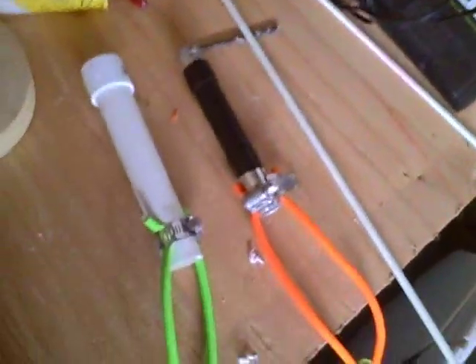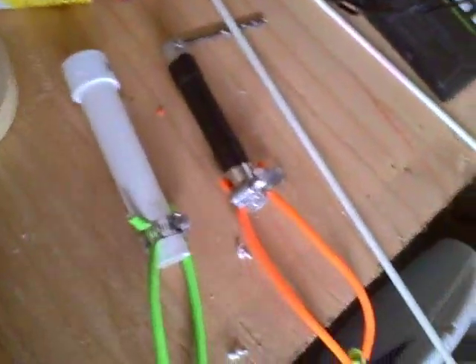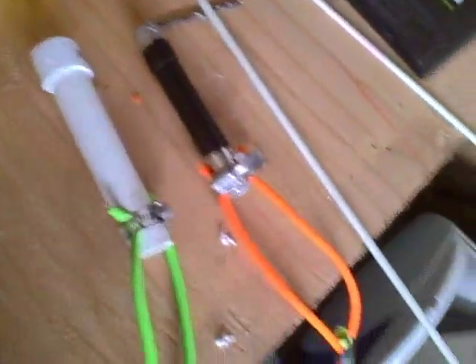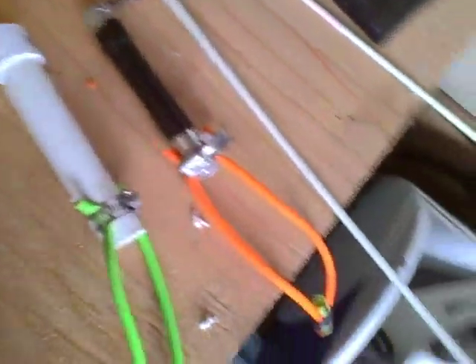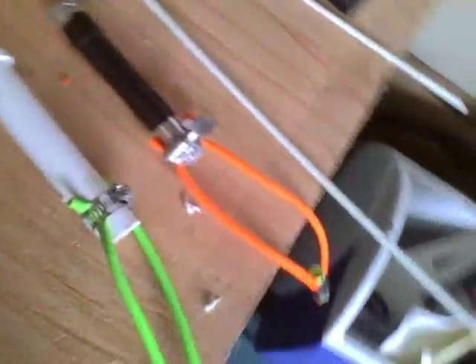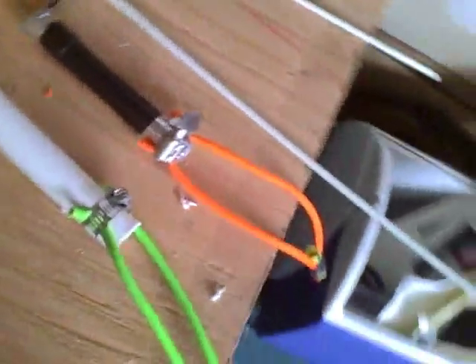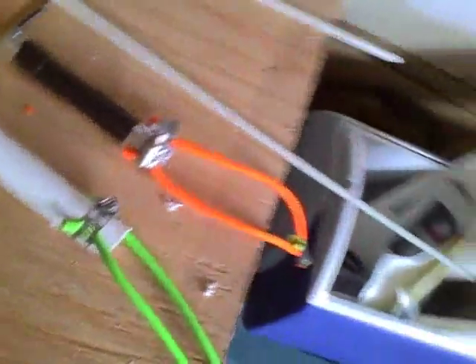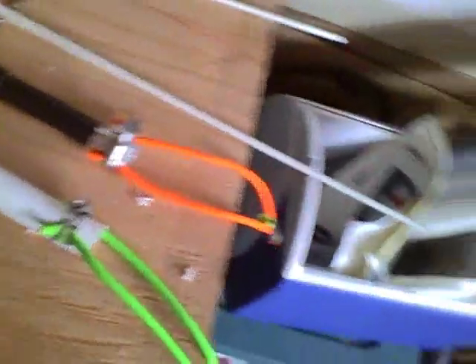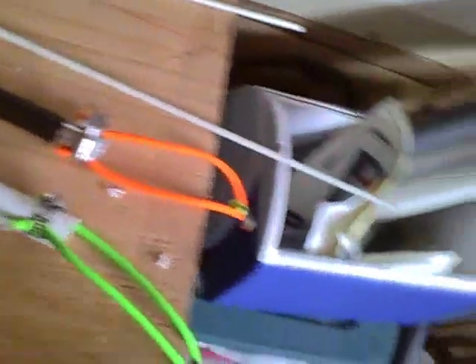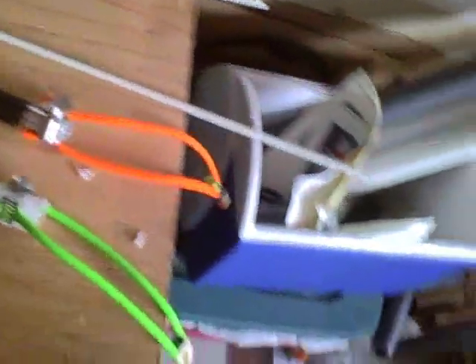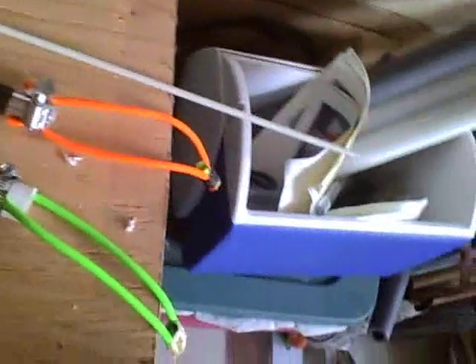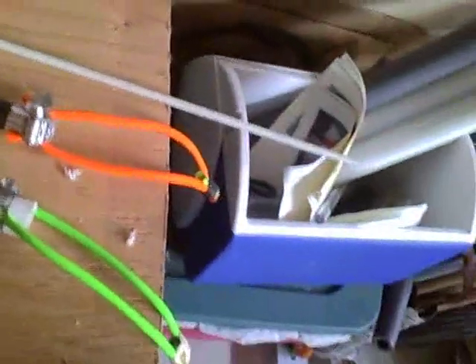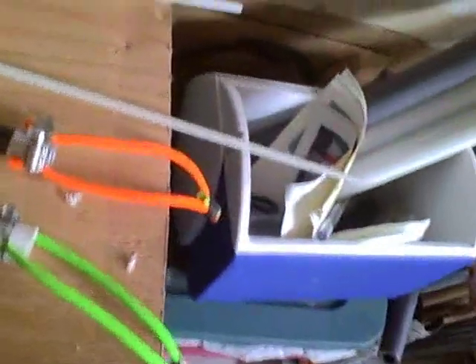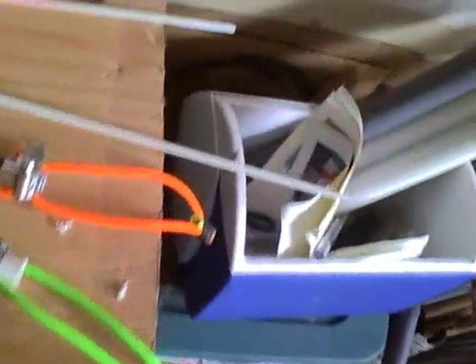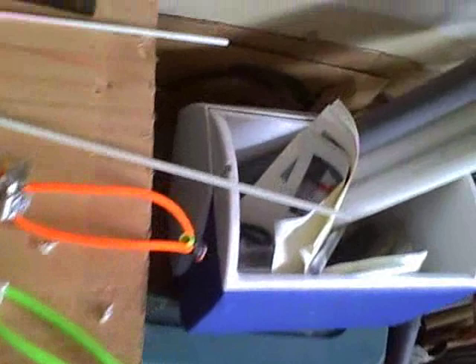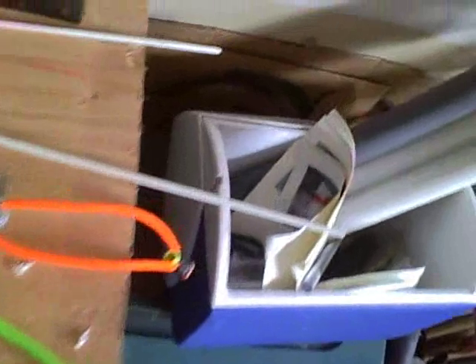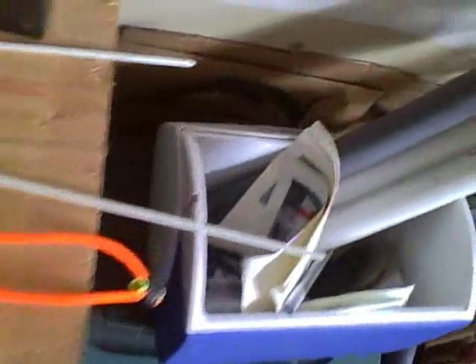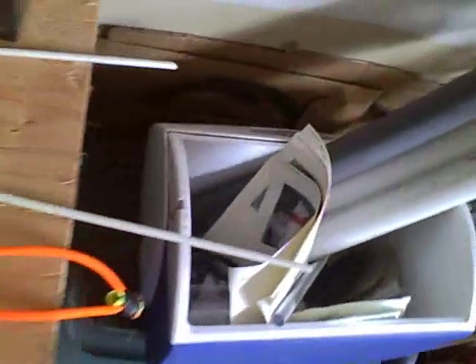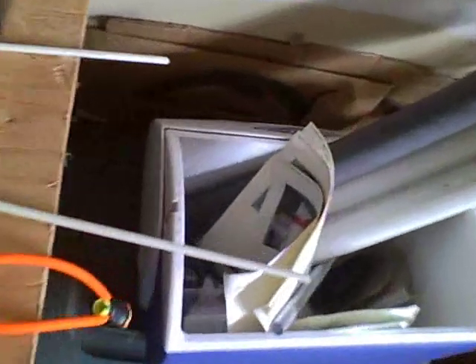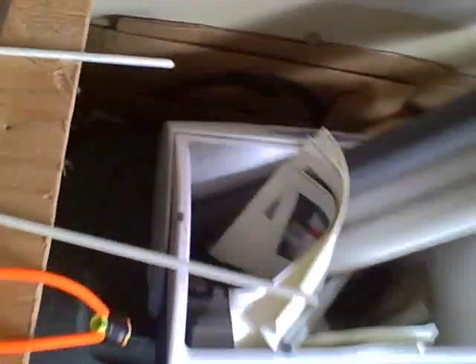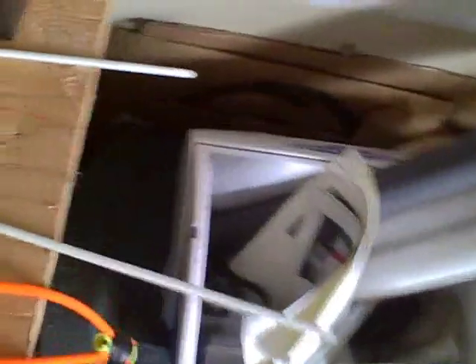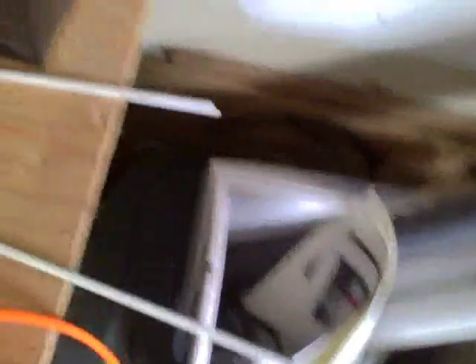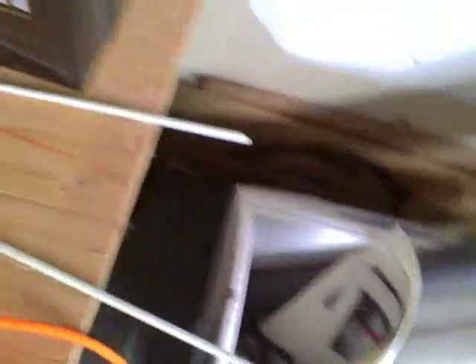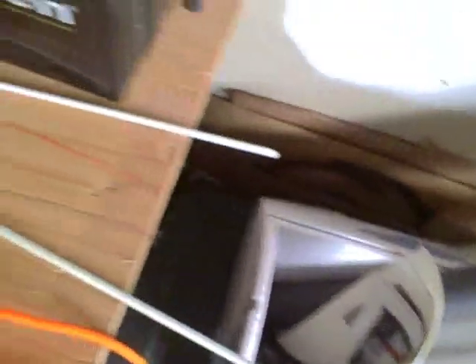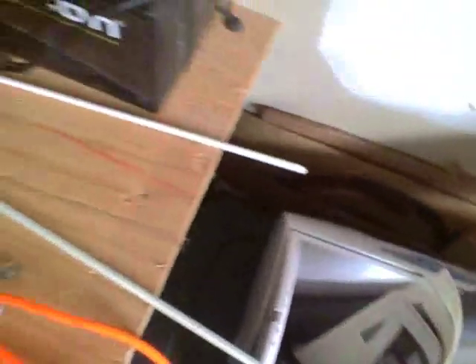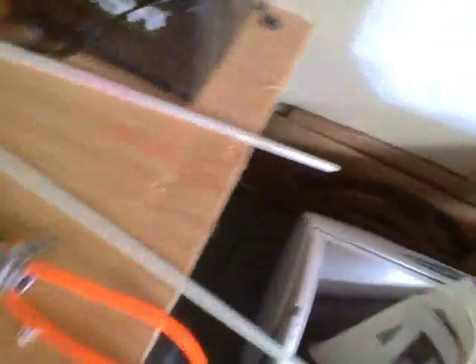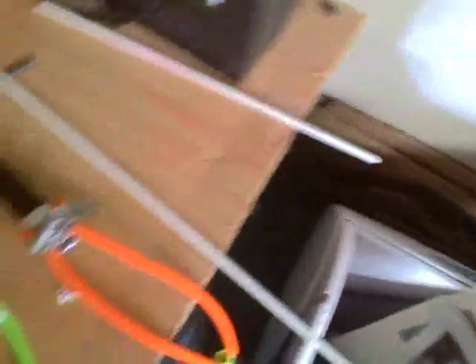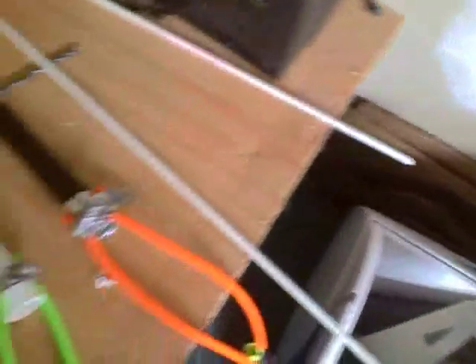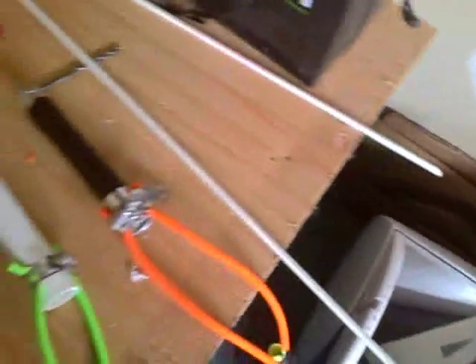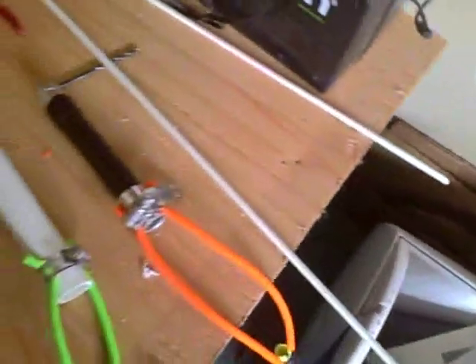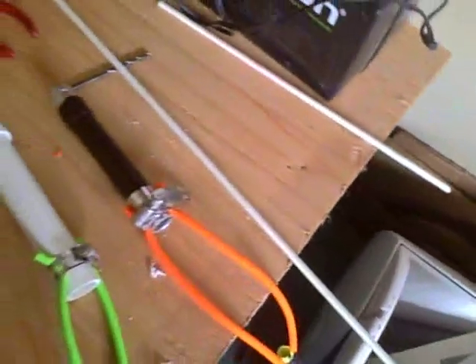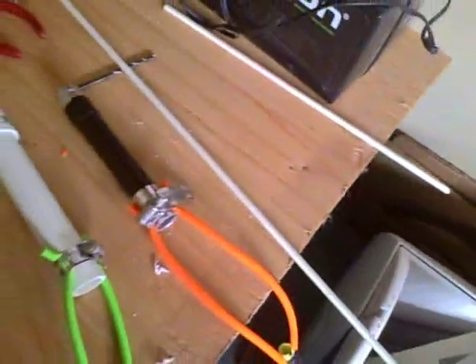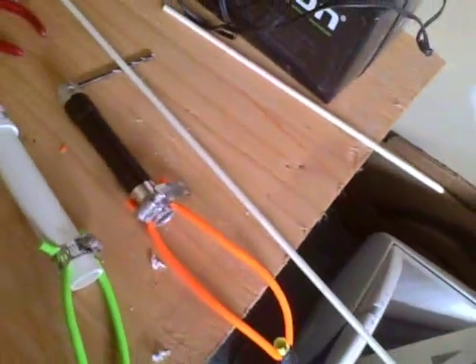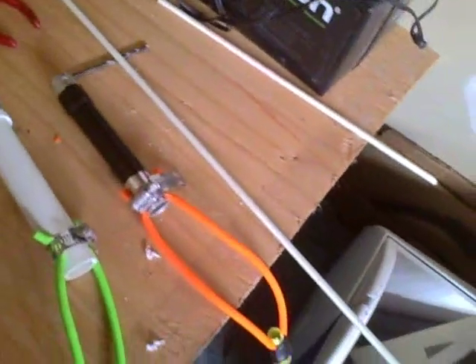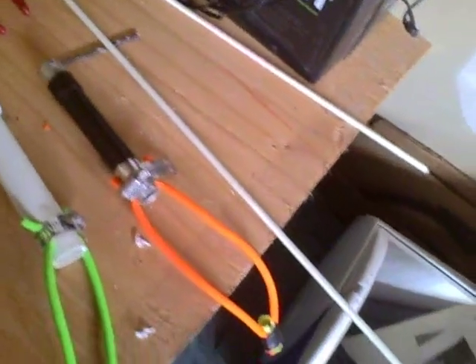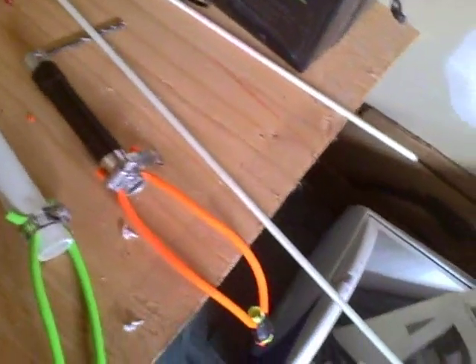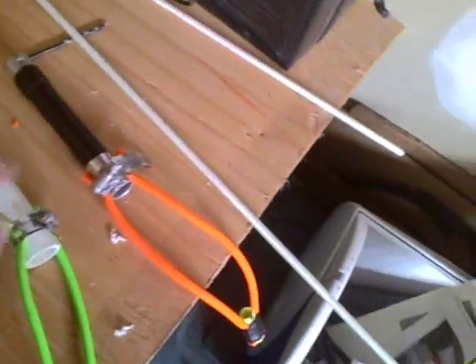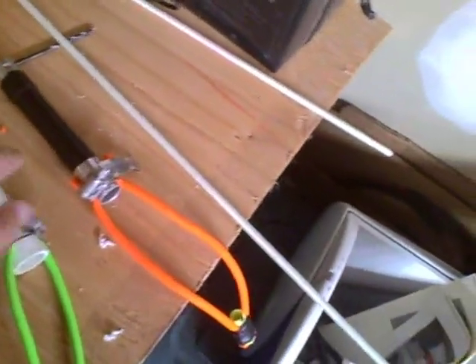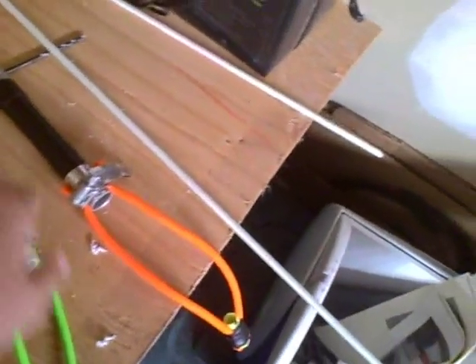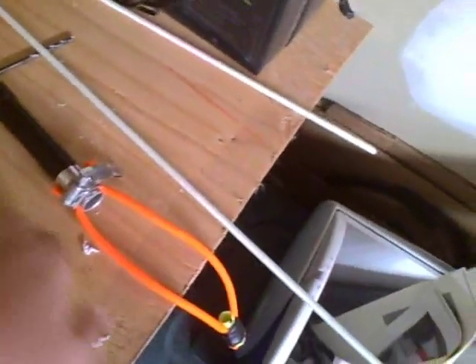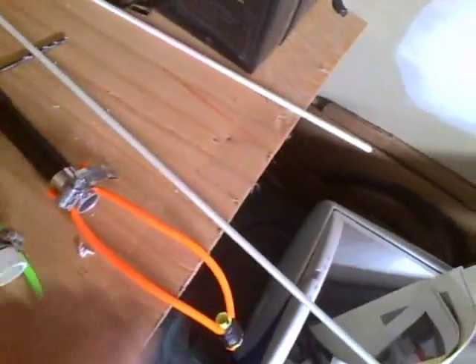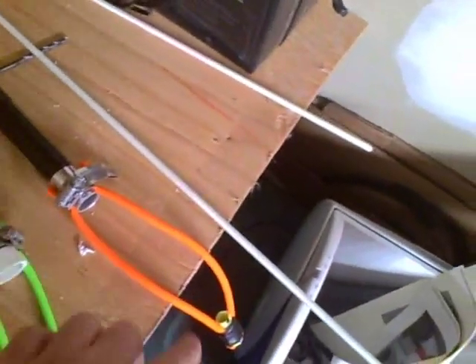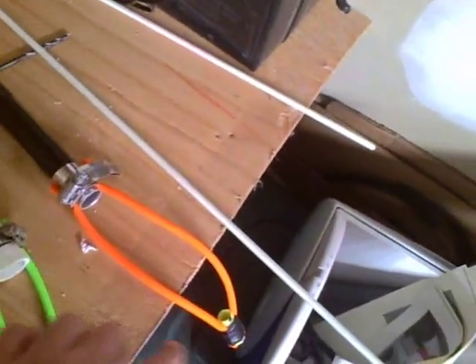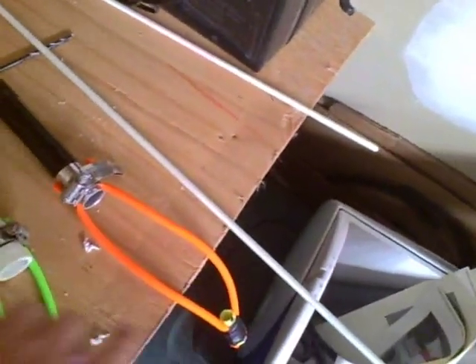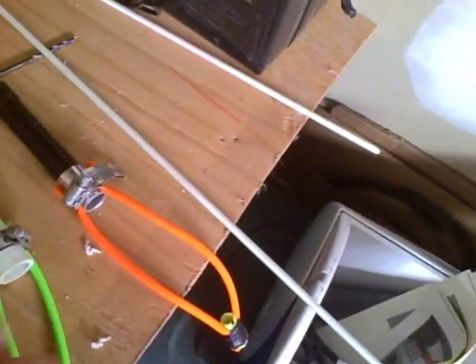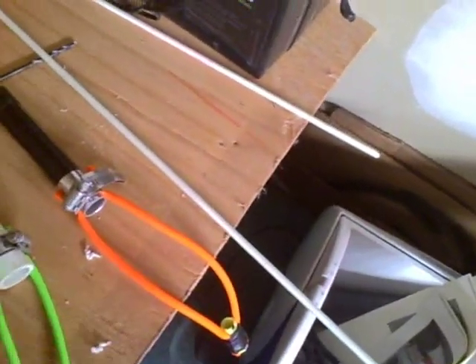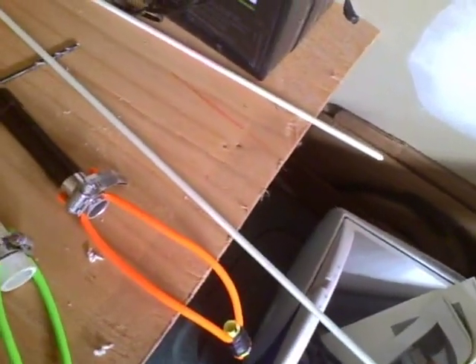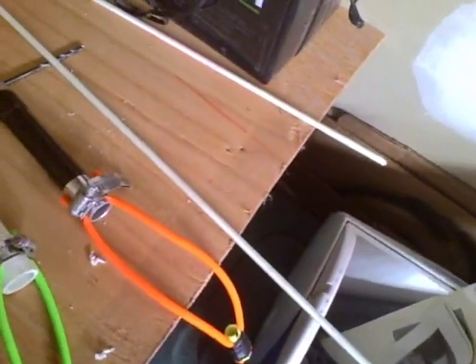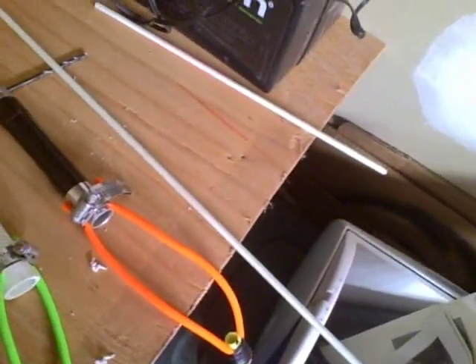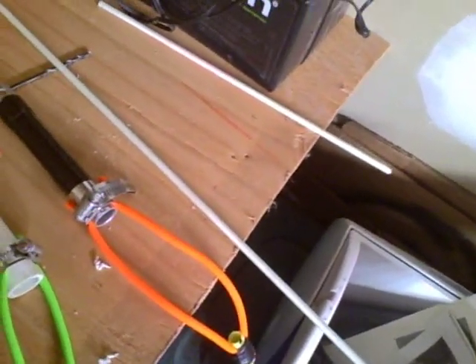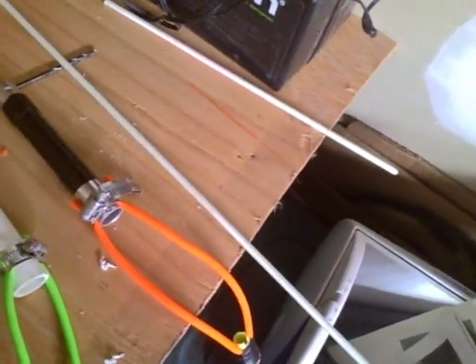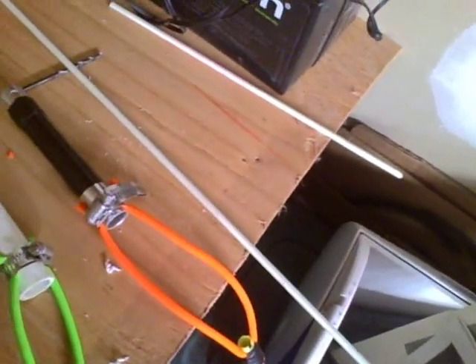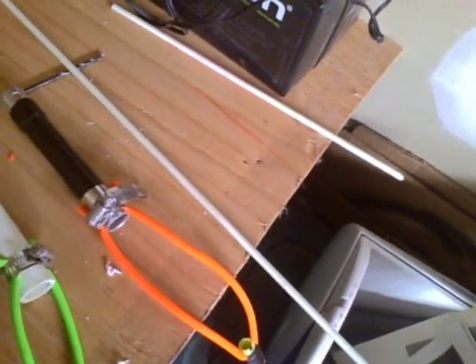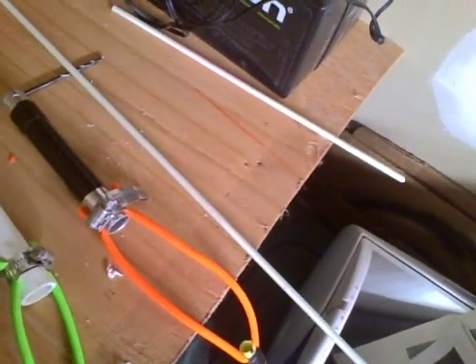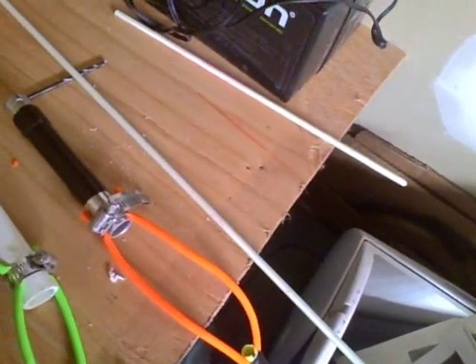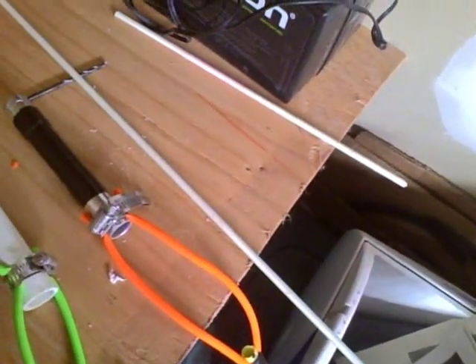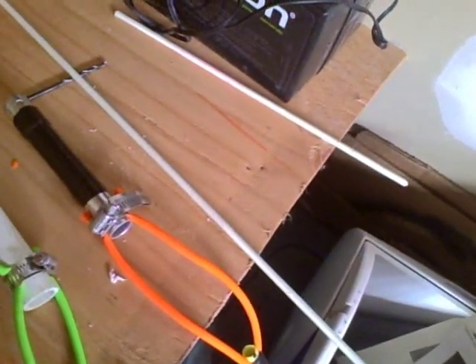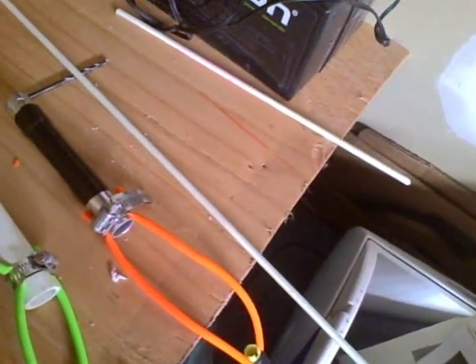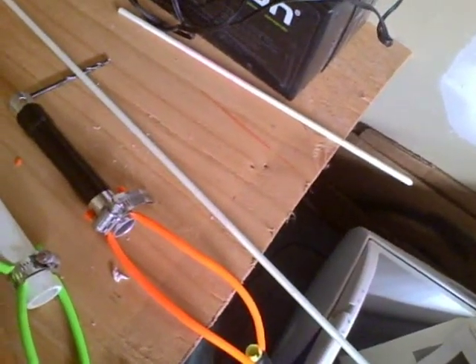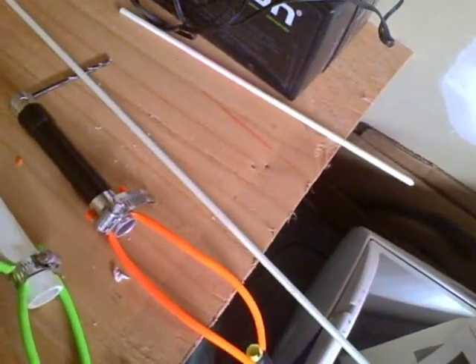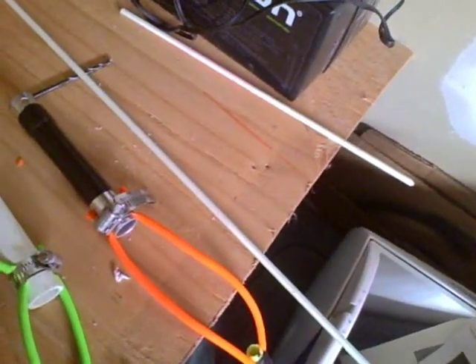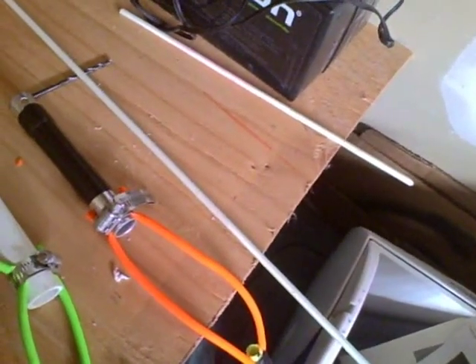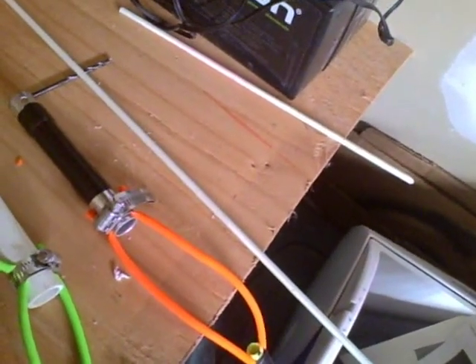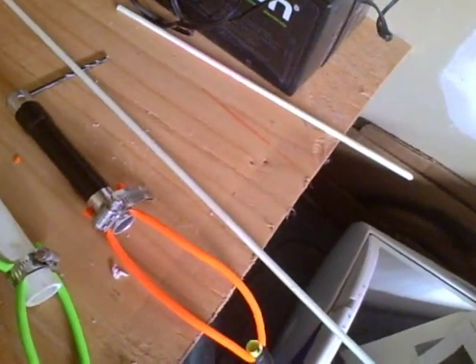You just load it in through the barrel, and I'll show you how to do that.